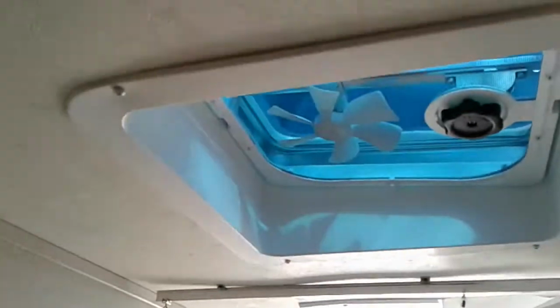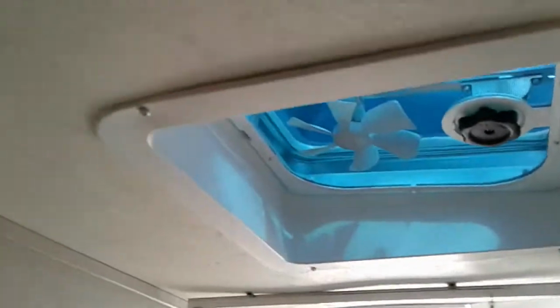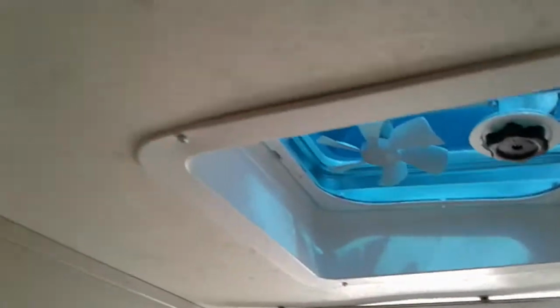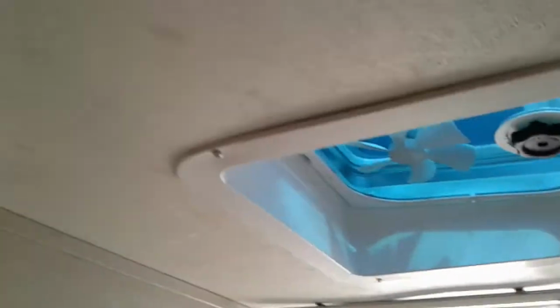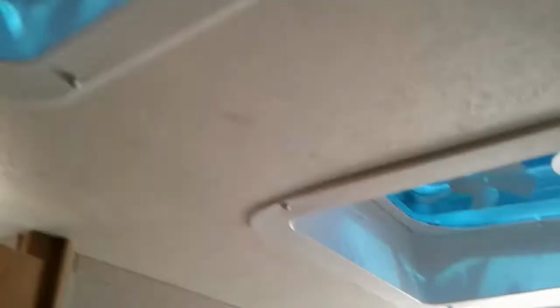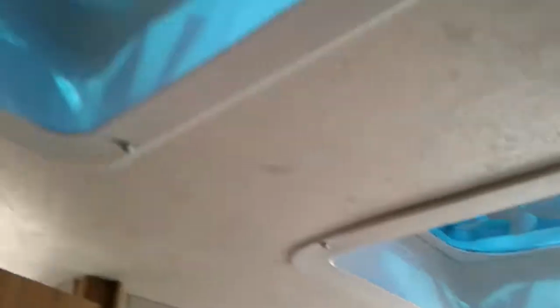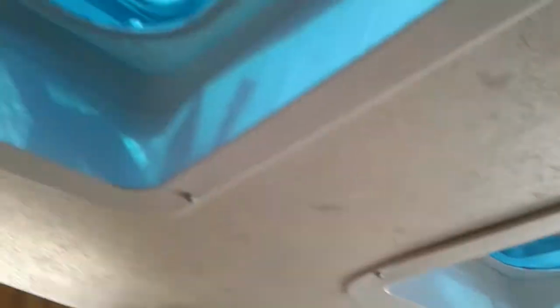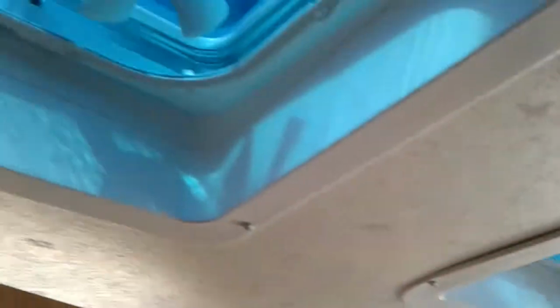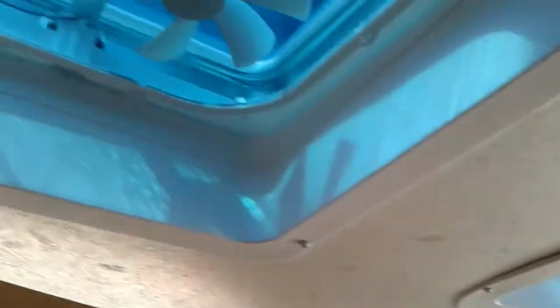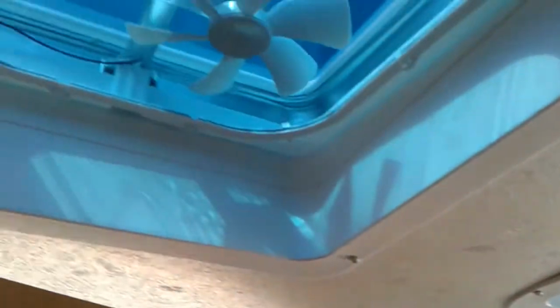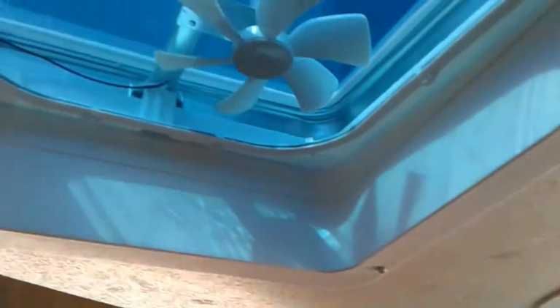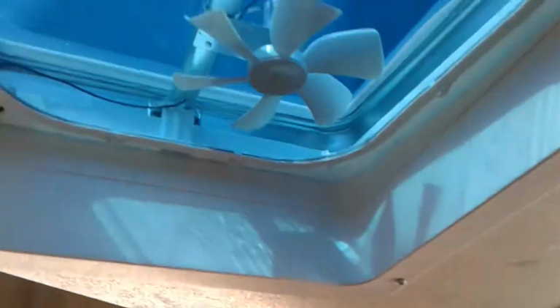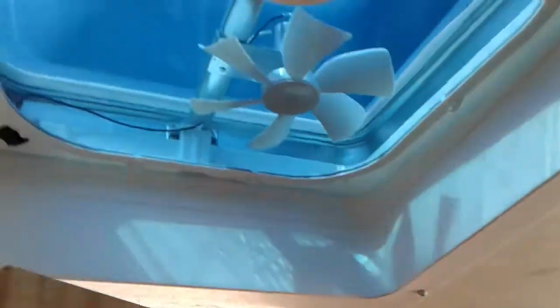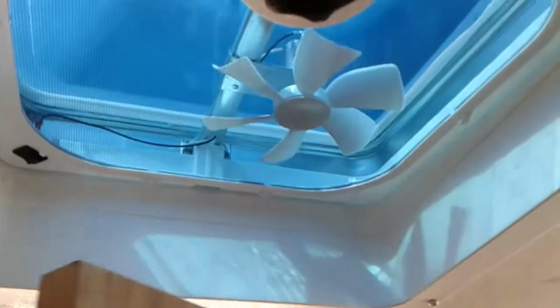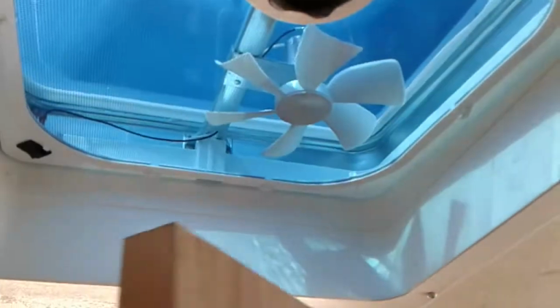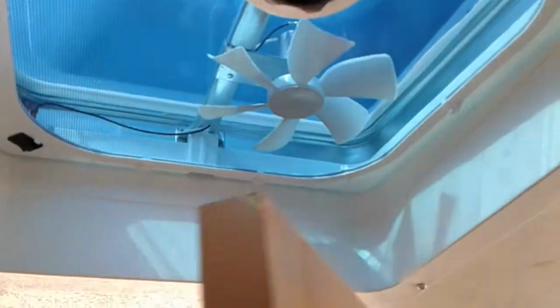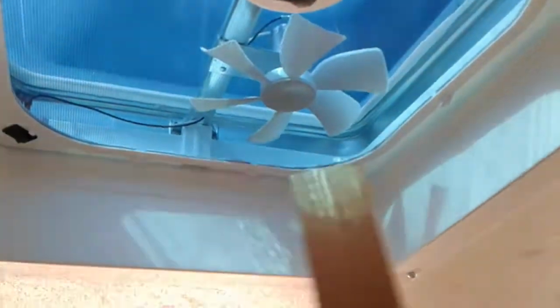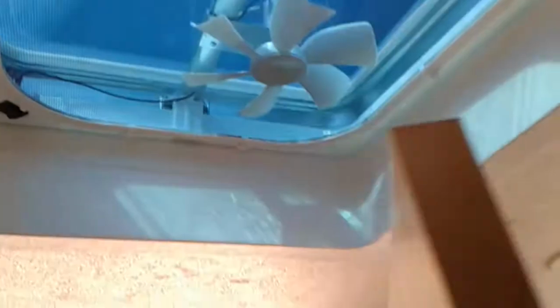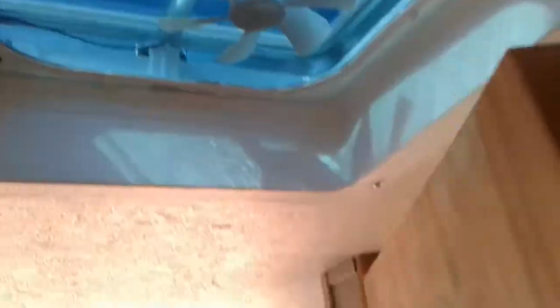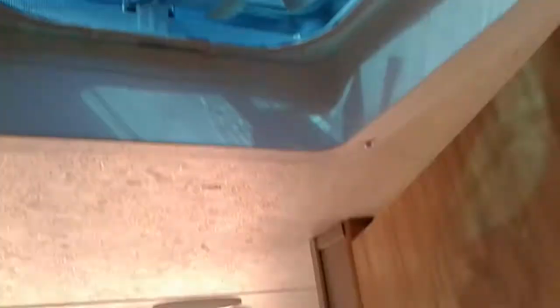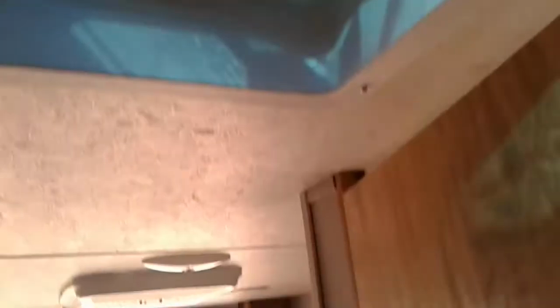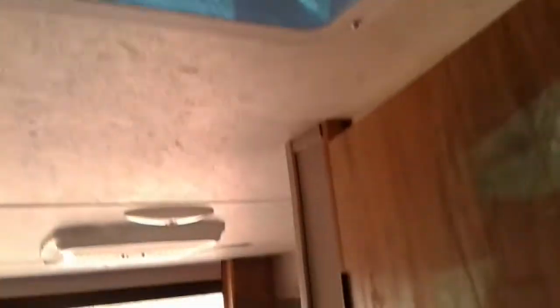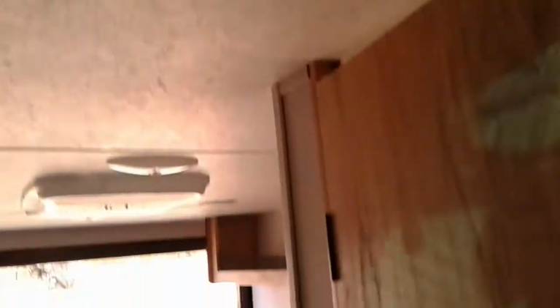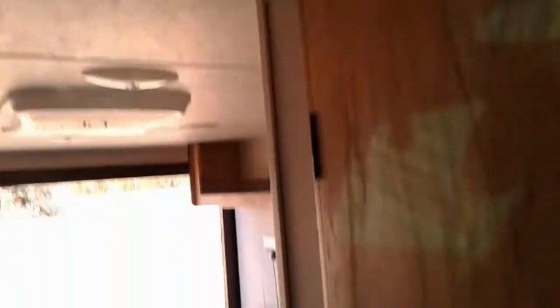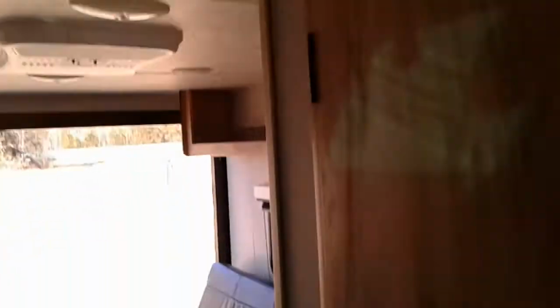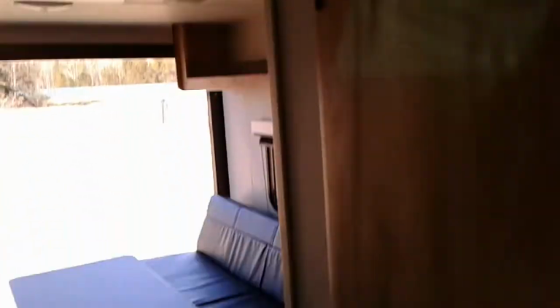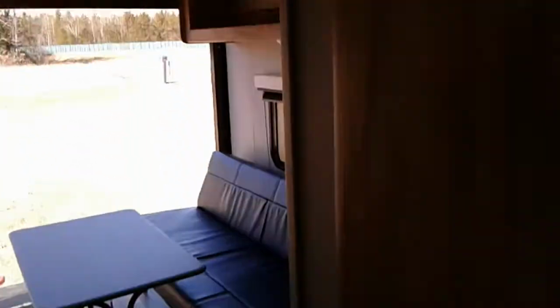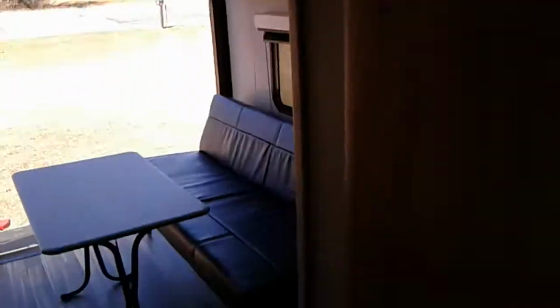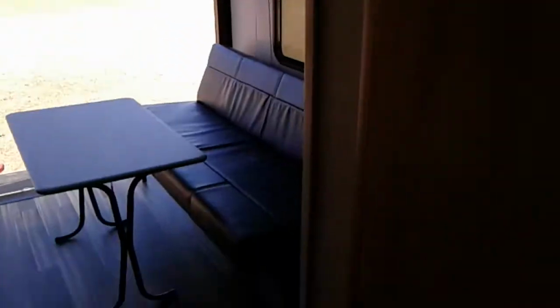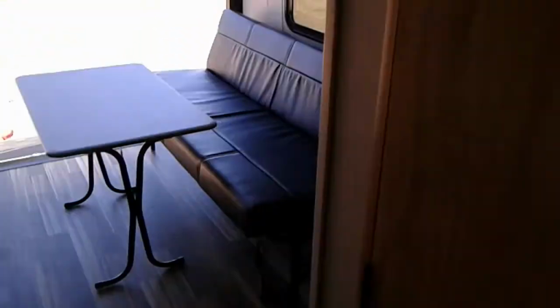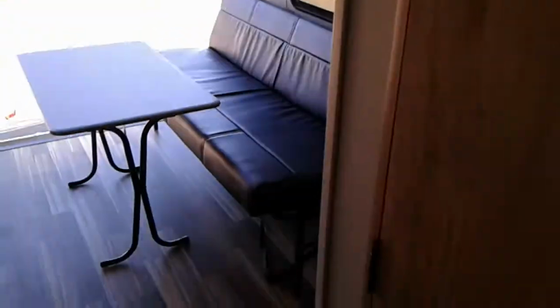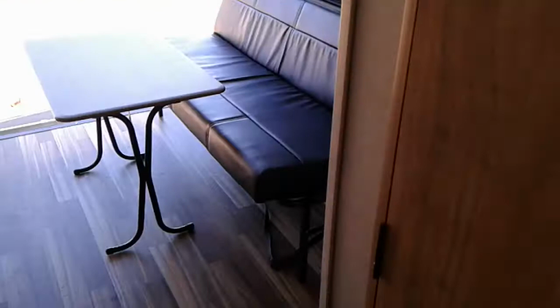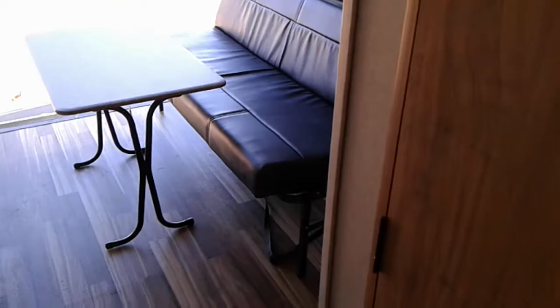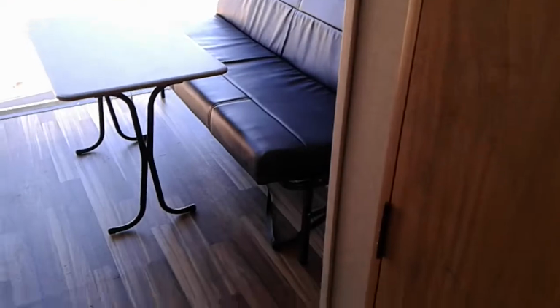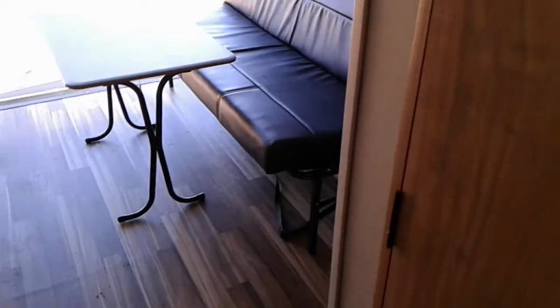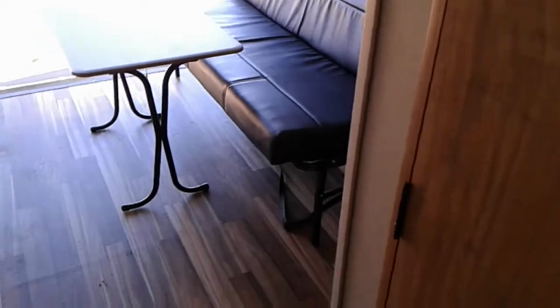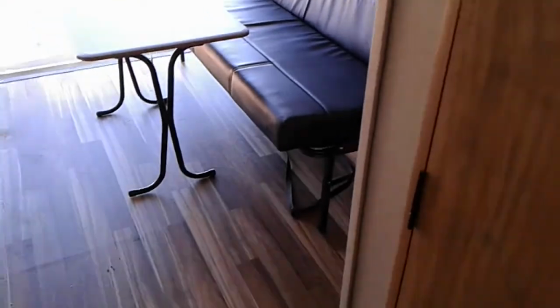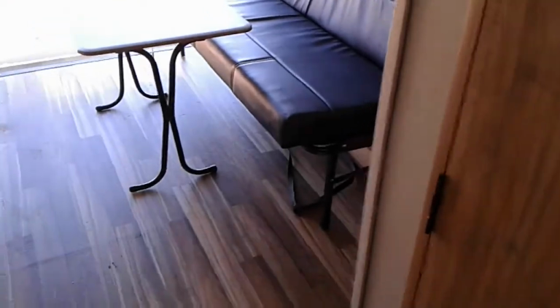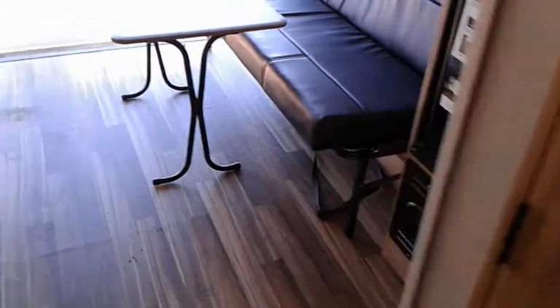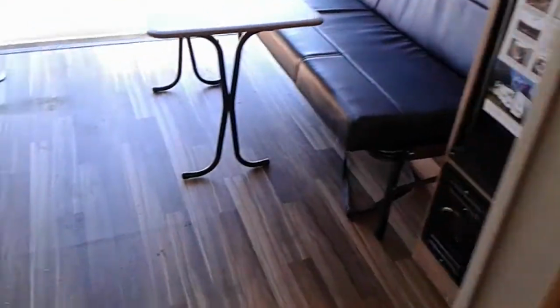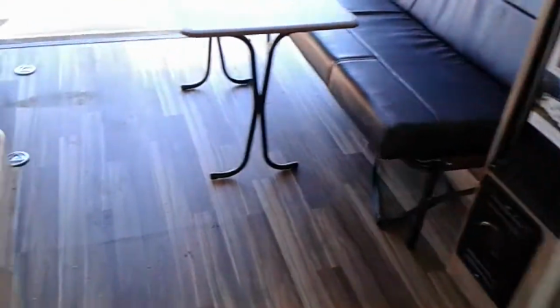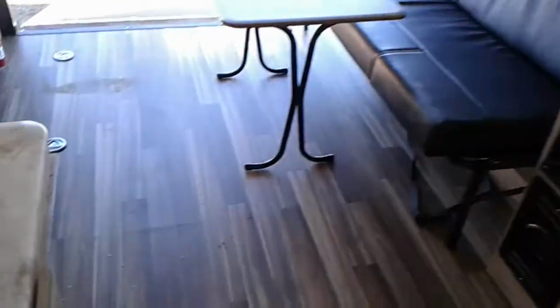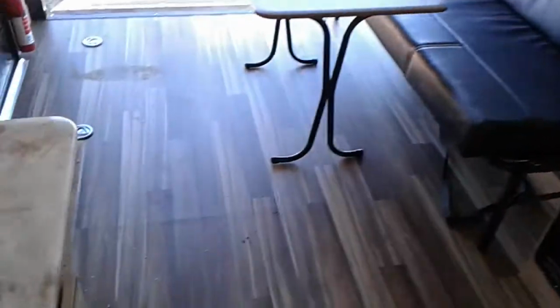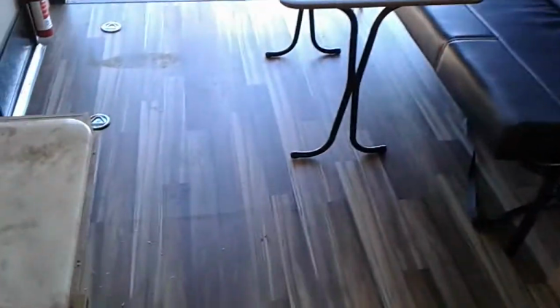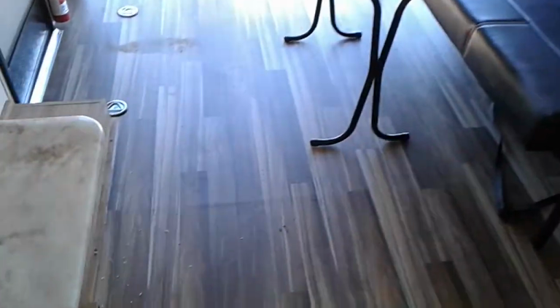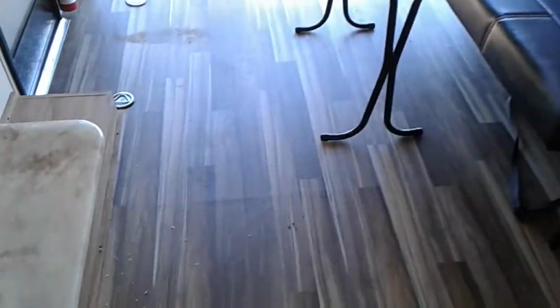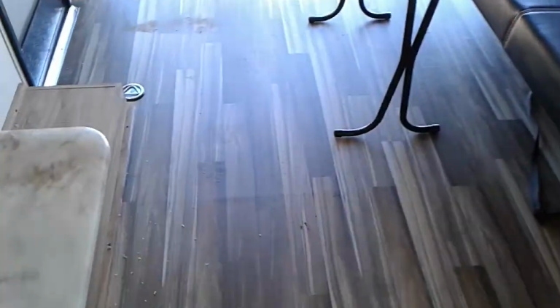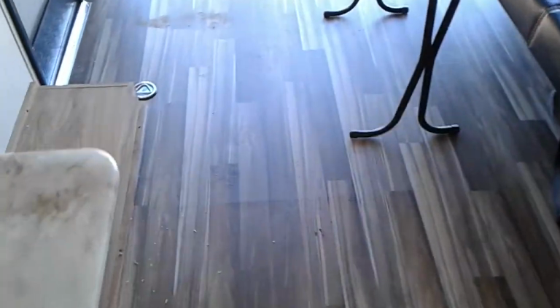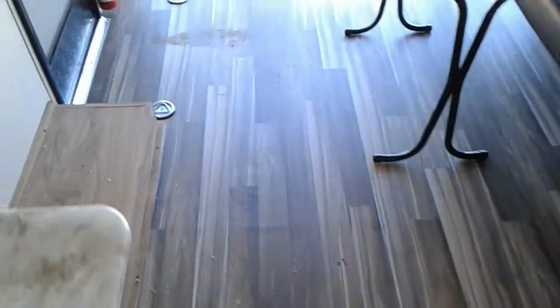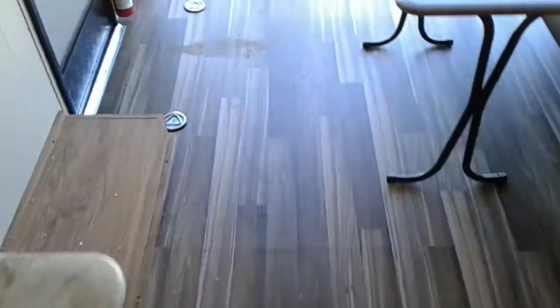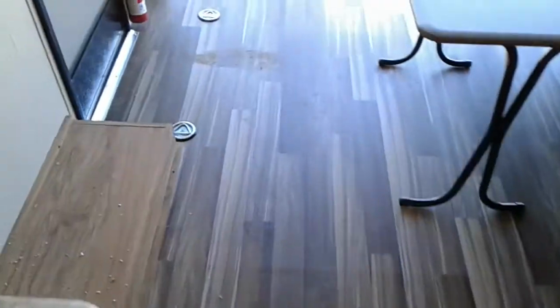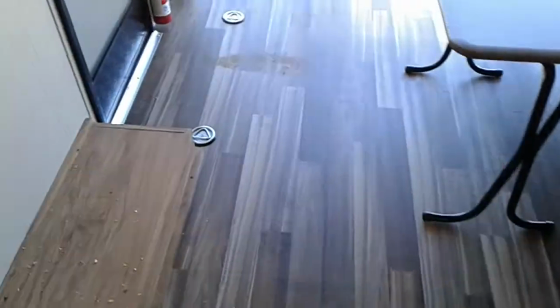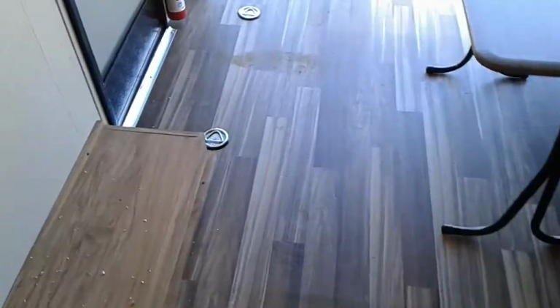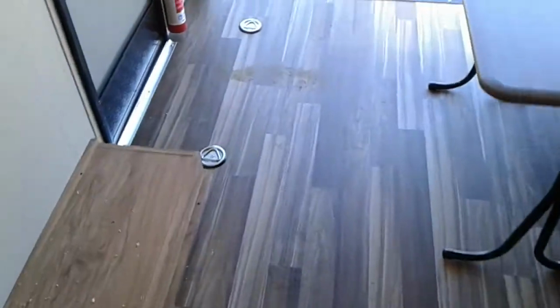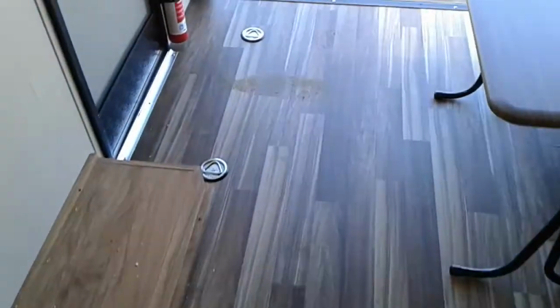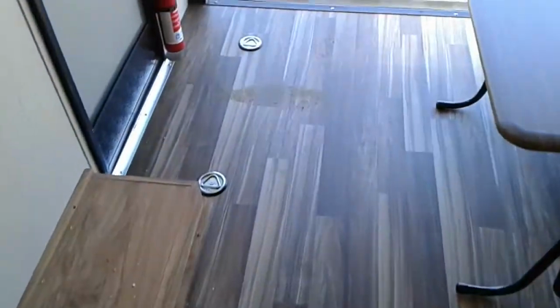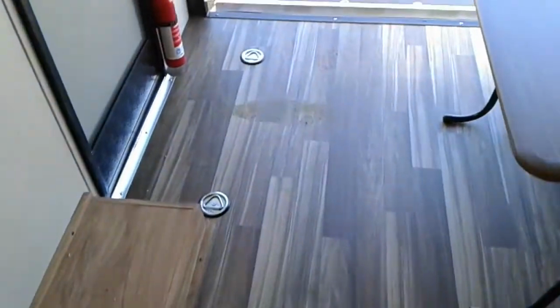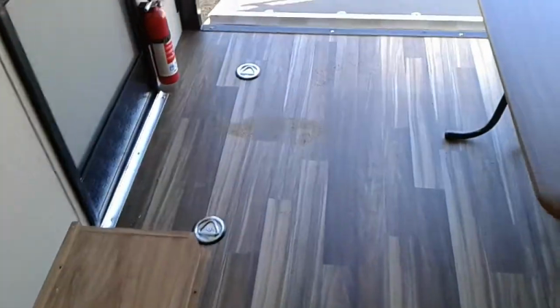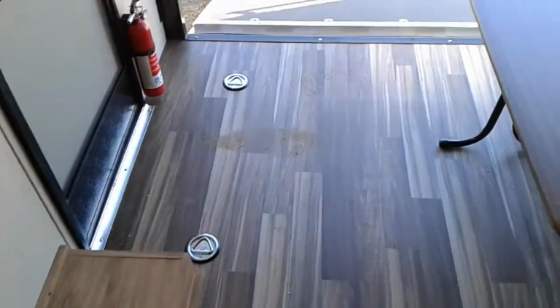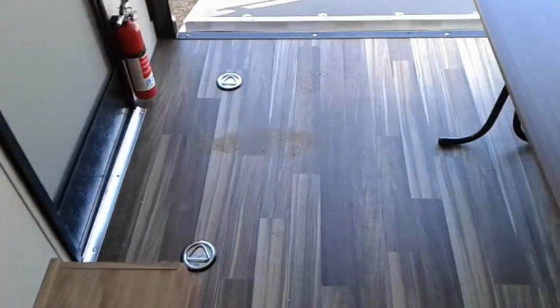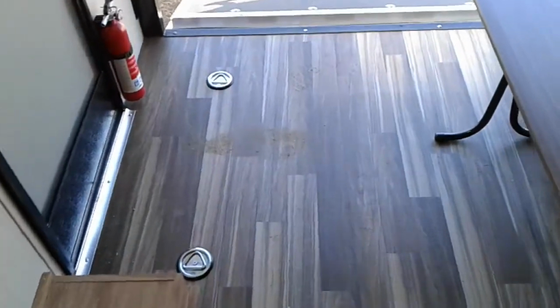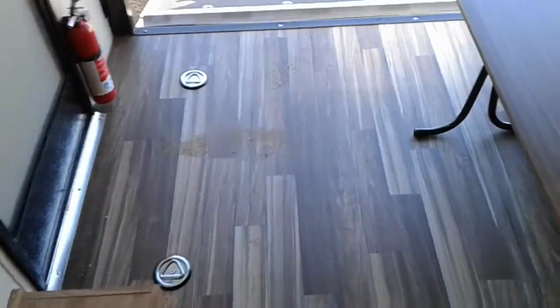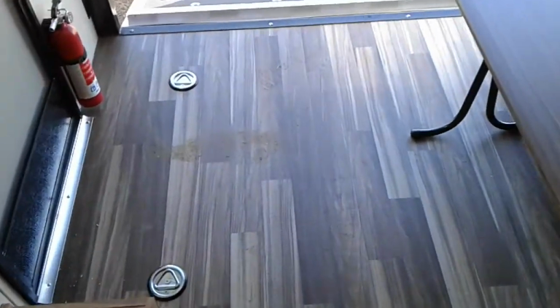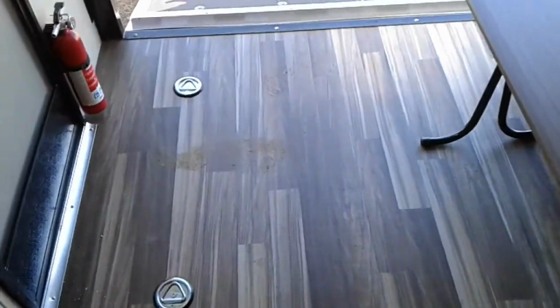Shower — it's got two vents. It's got four tie-down points.